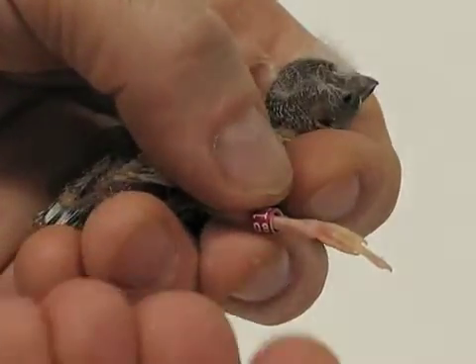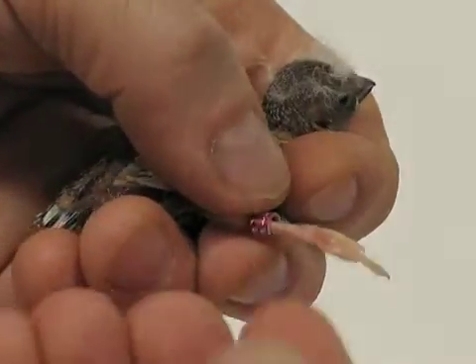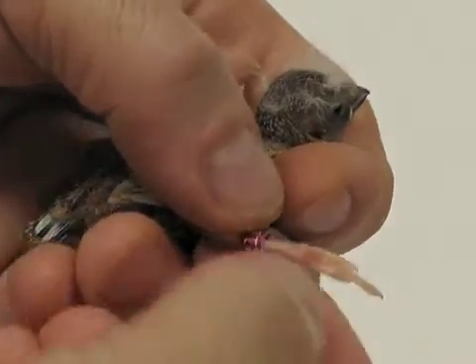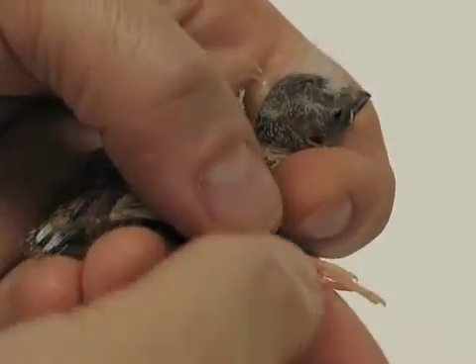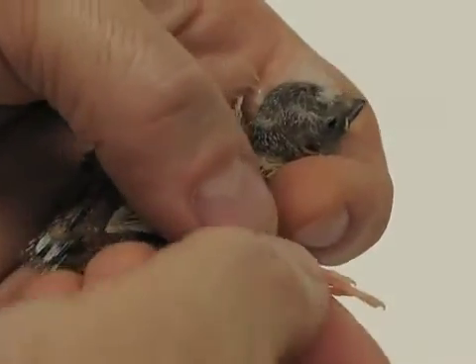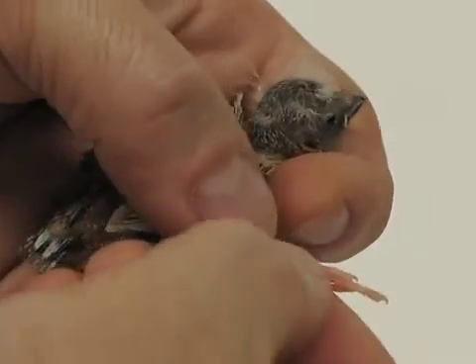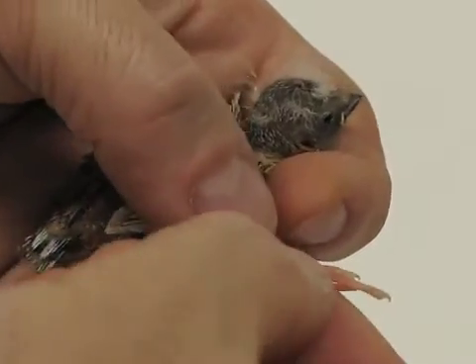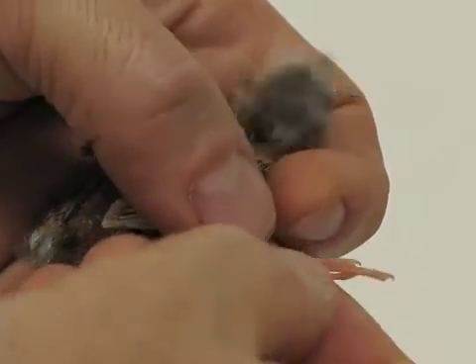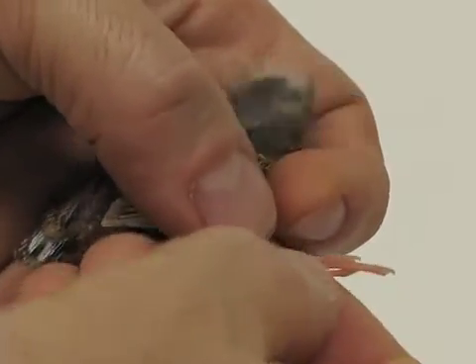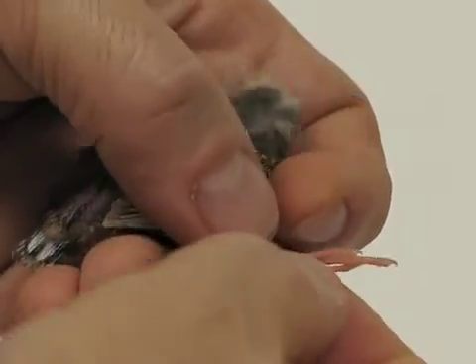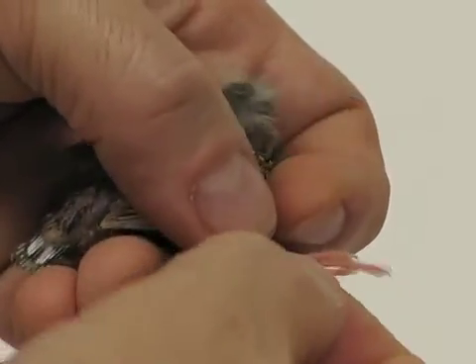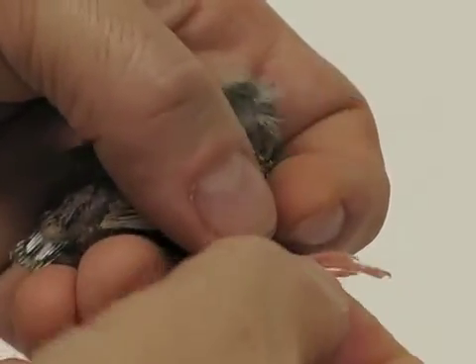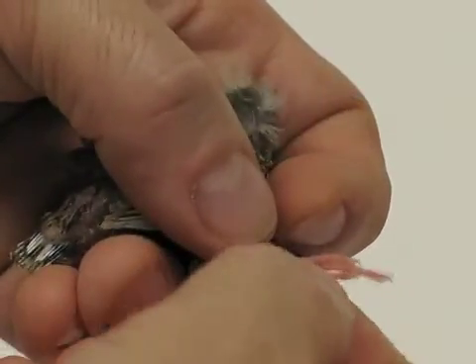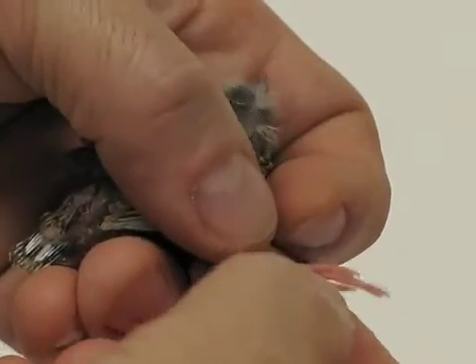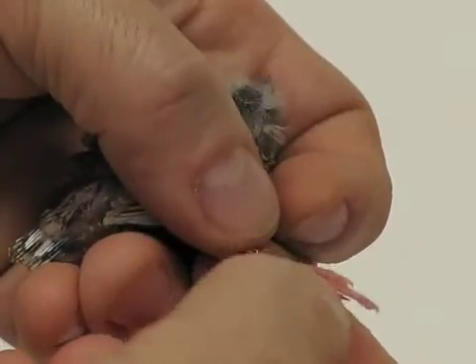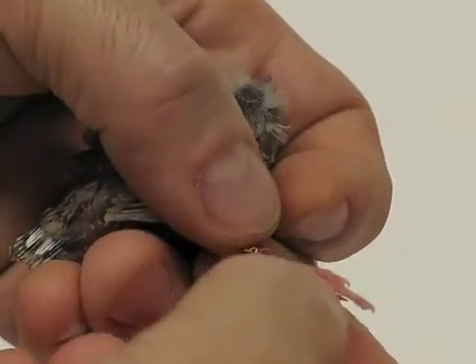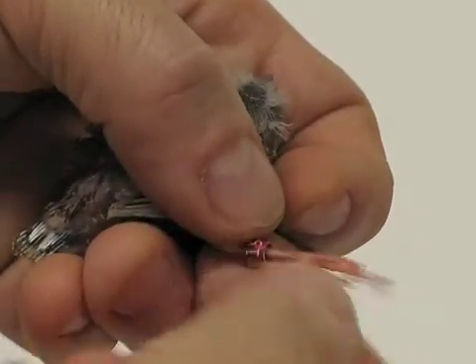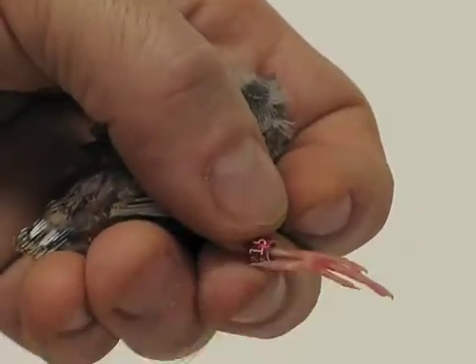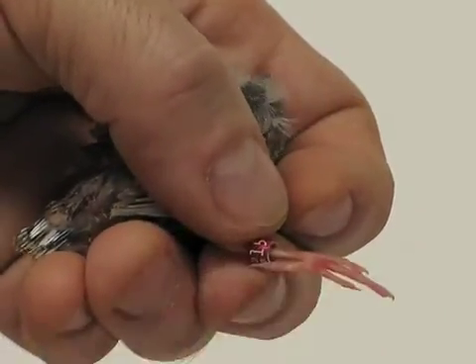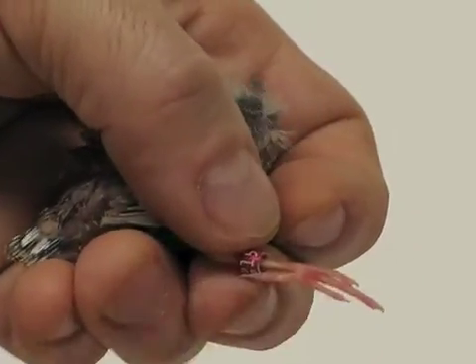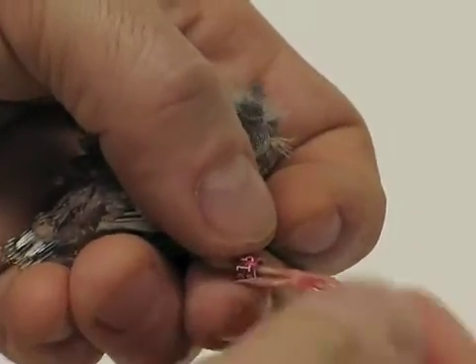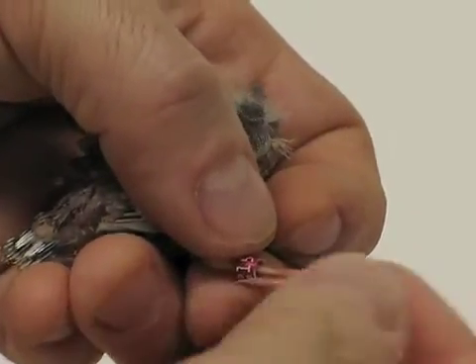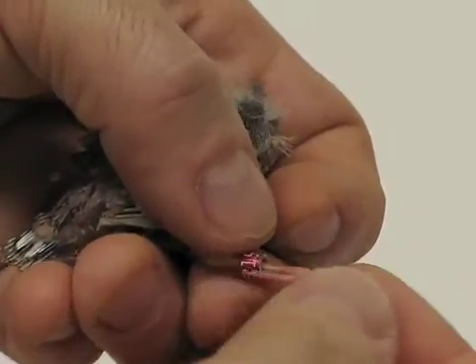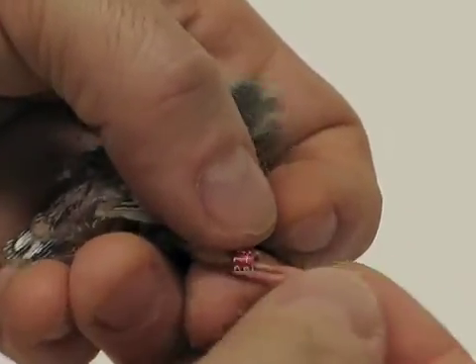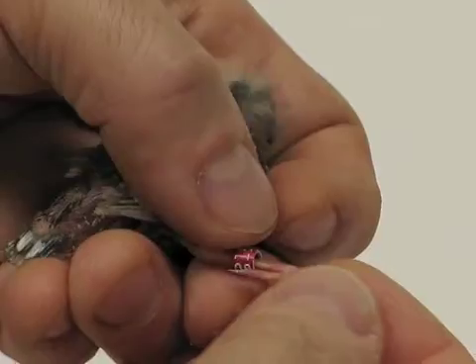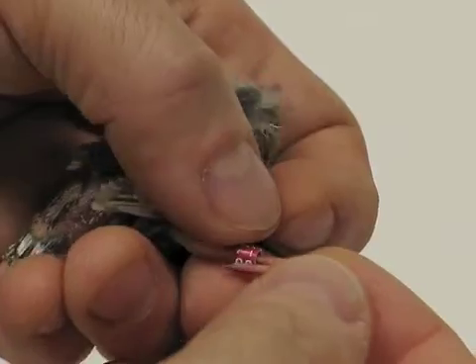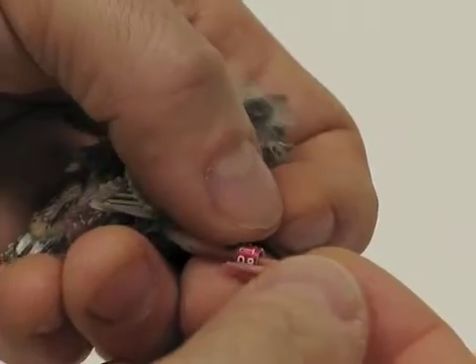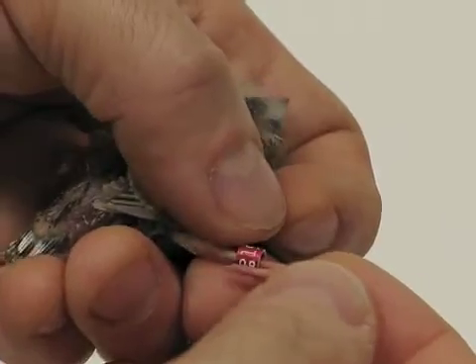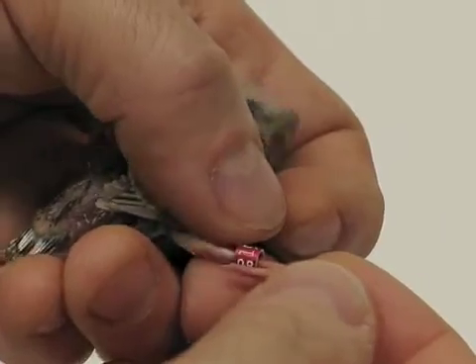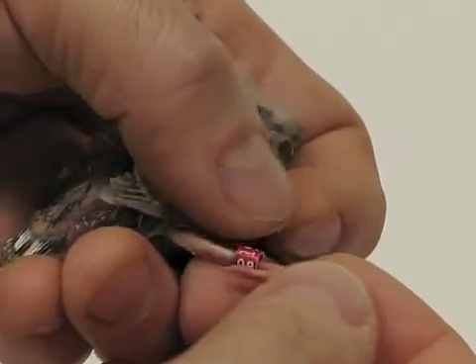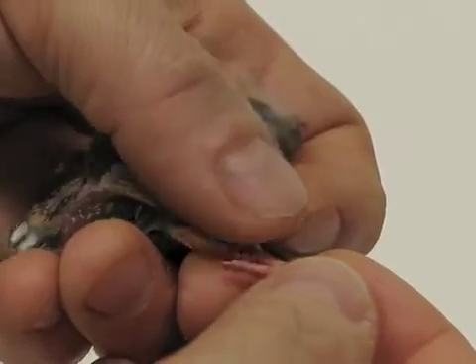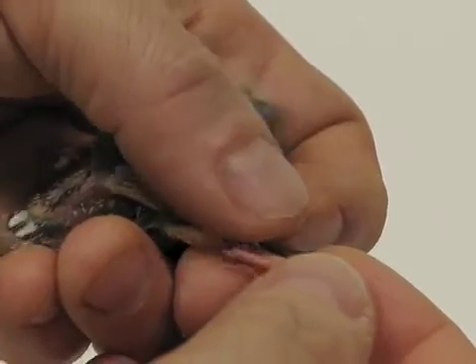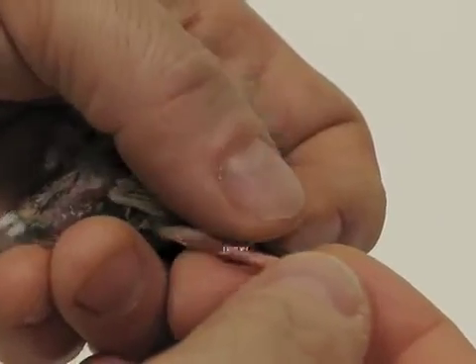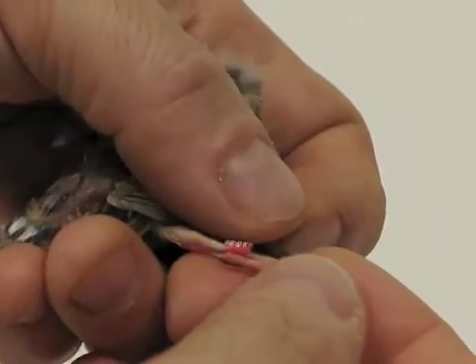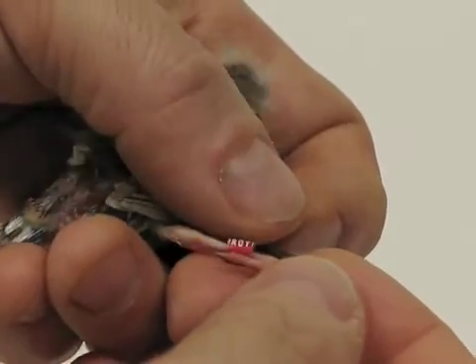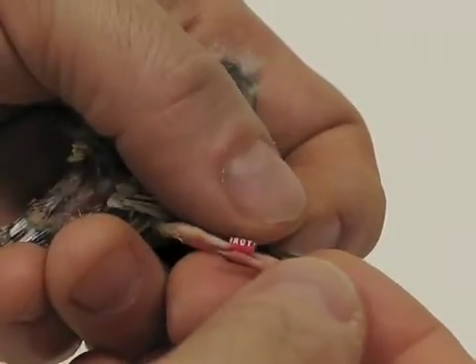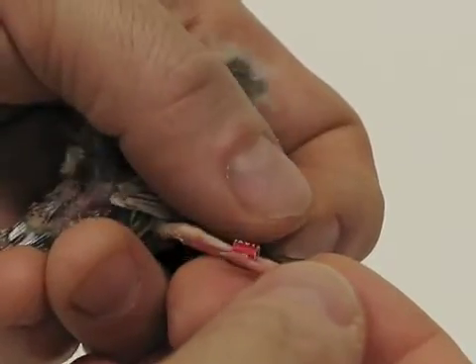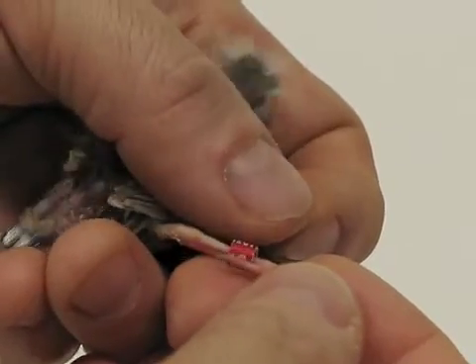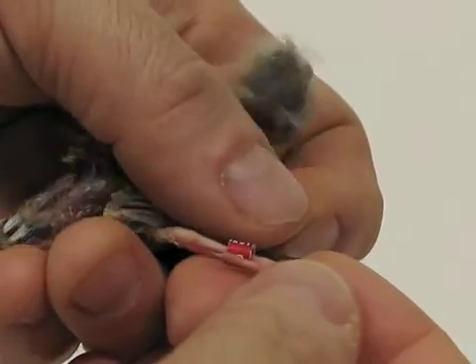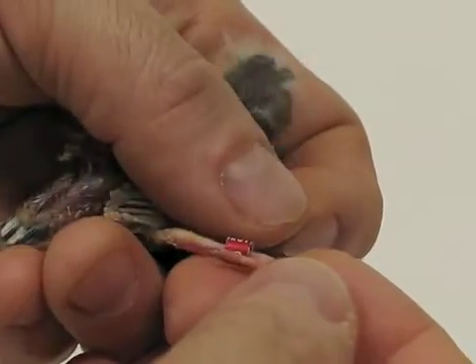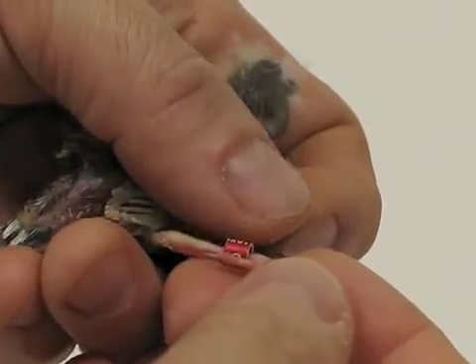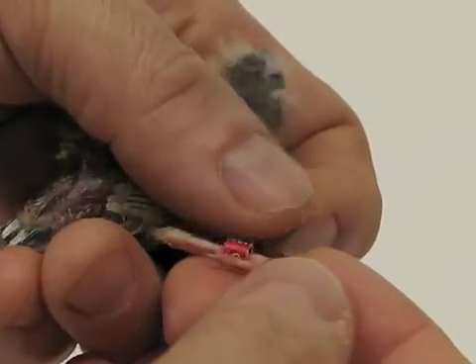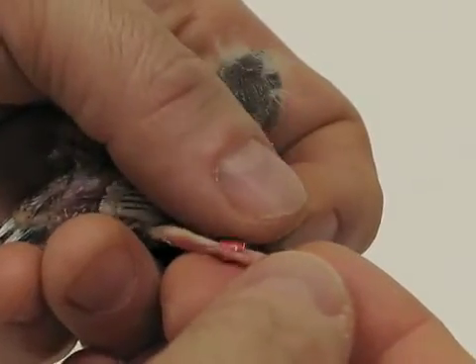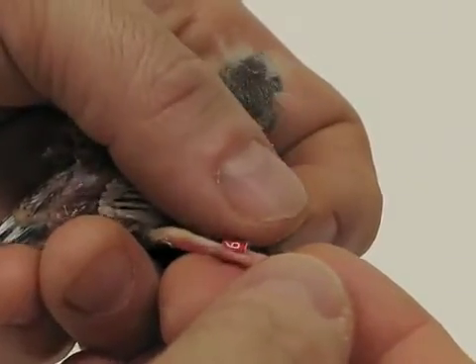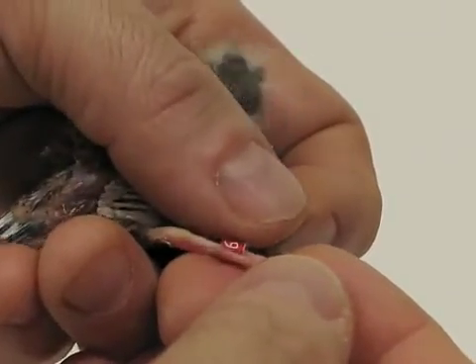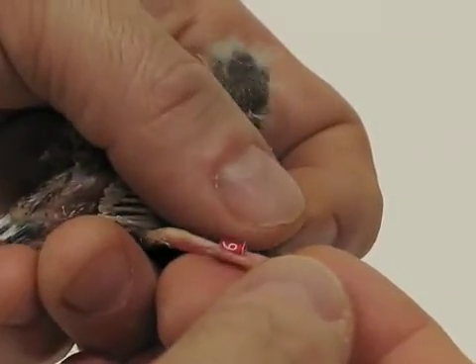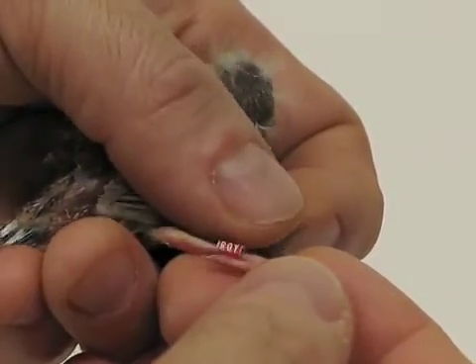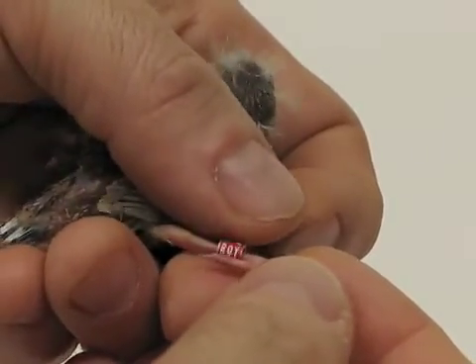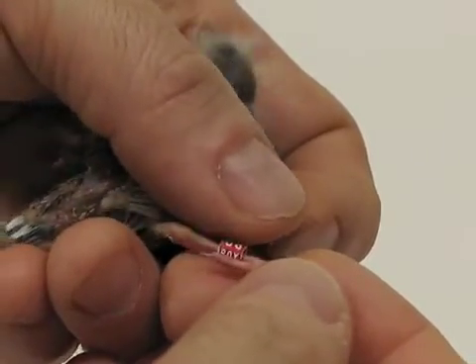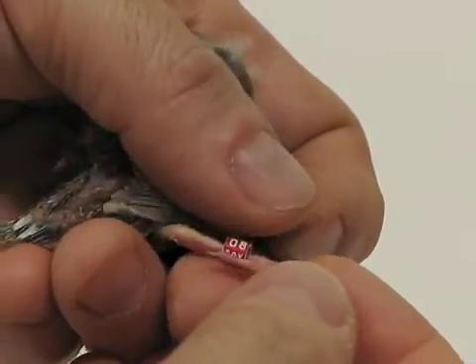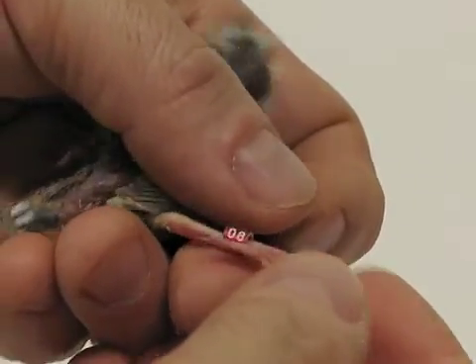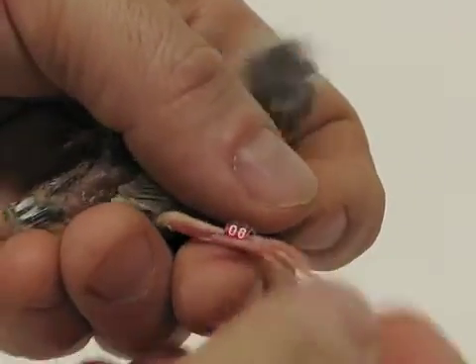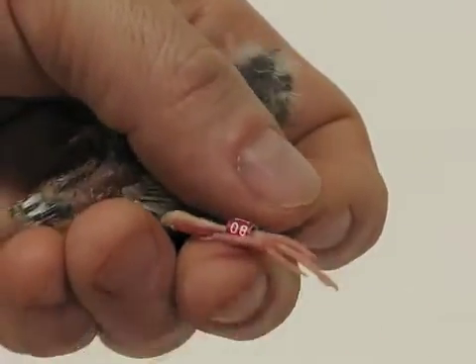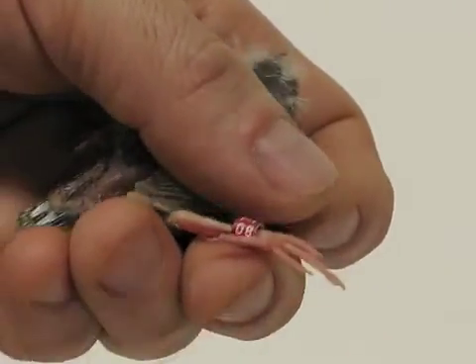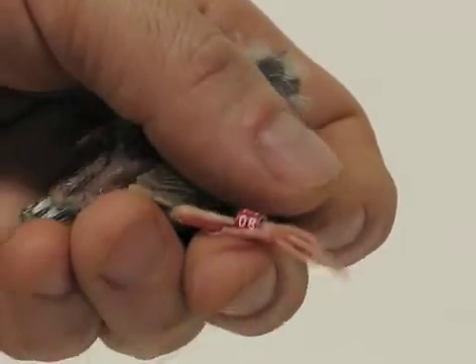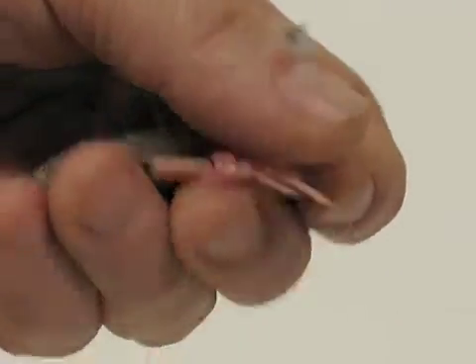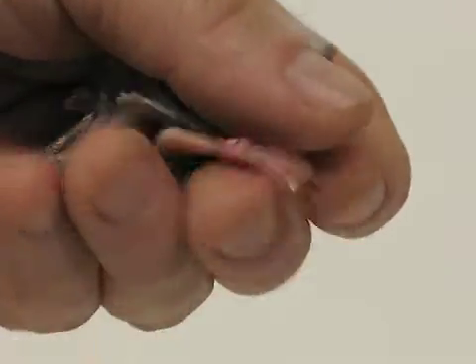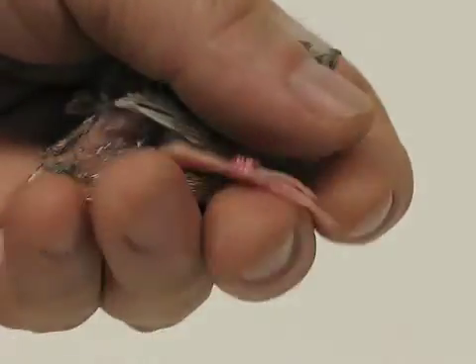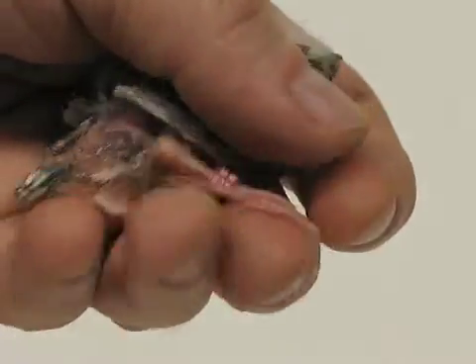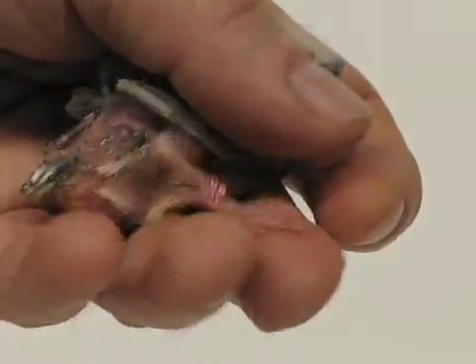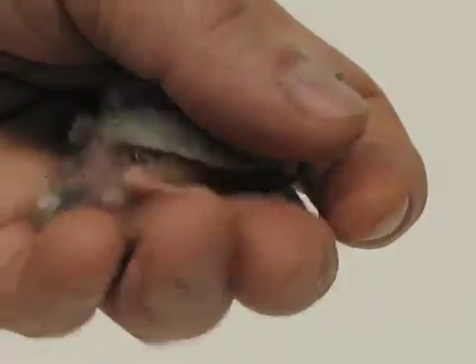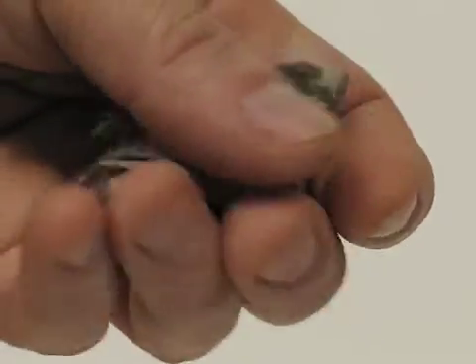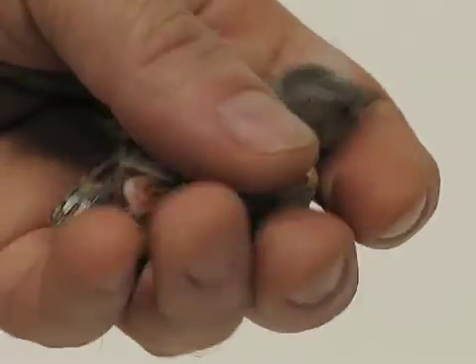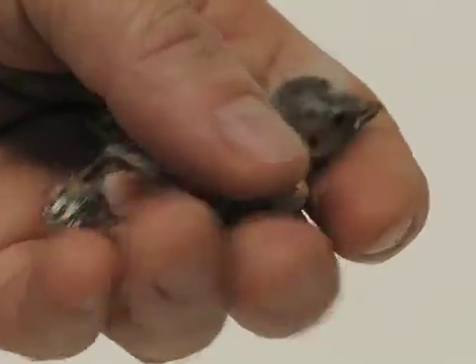Once you get it up to the top, pull that back toe free. Check the movement of your ring and you're done.